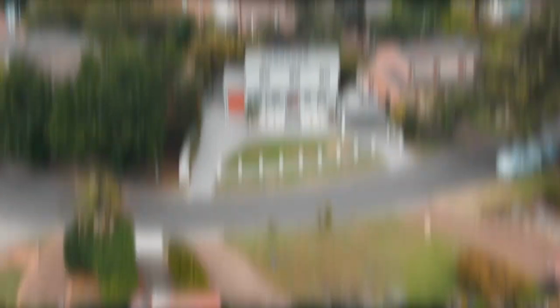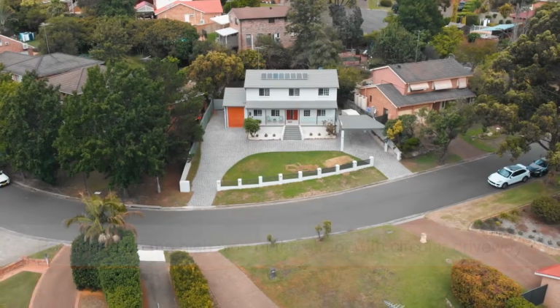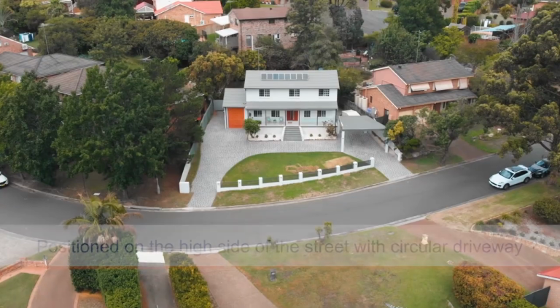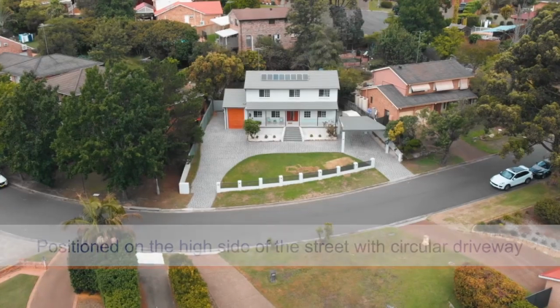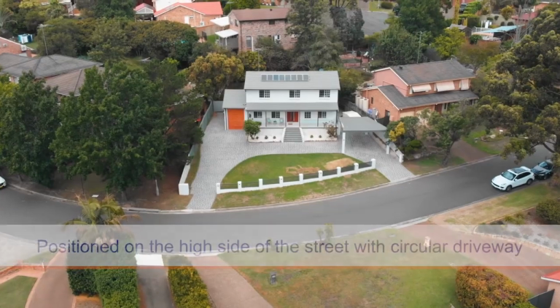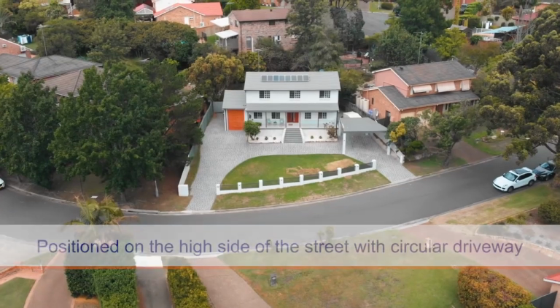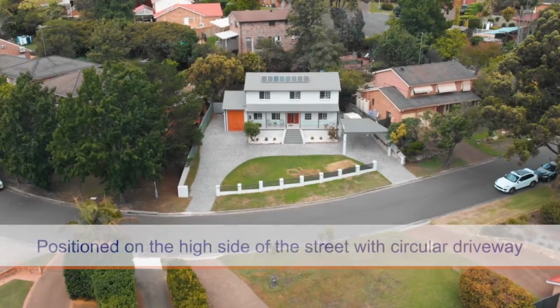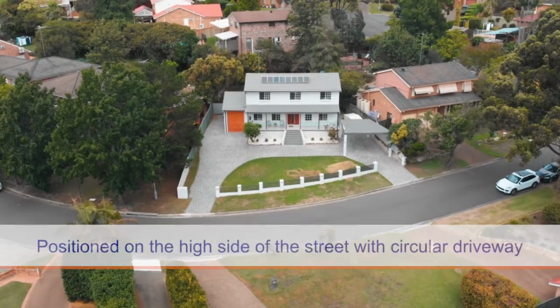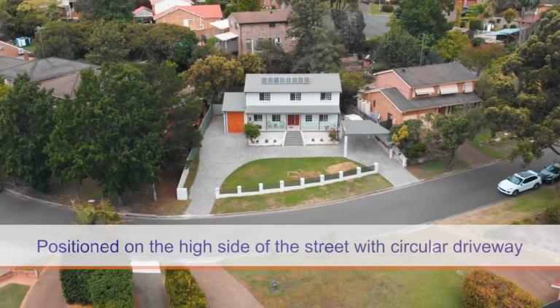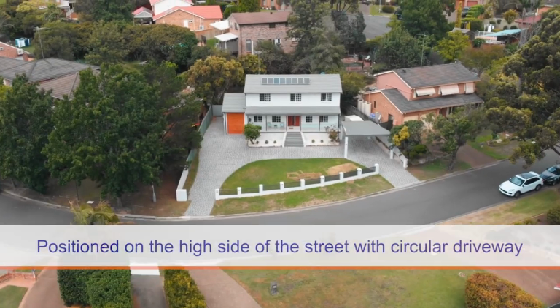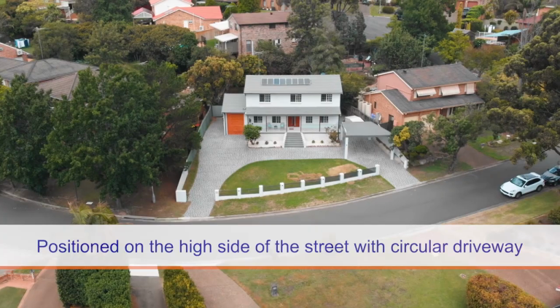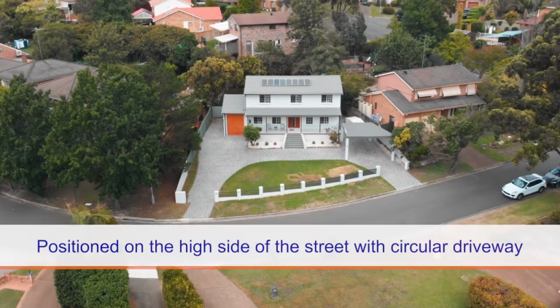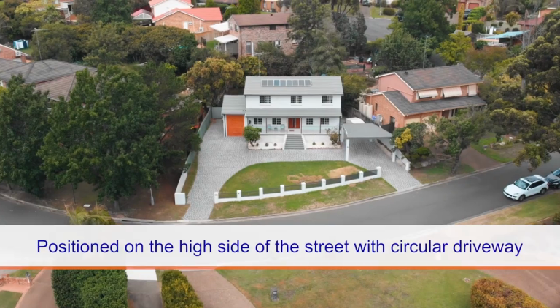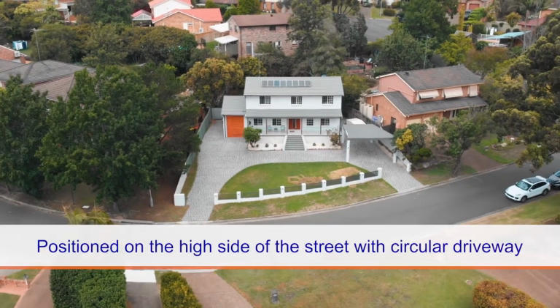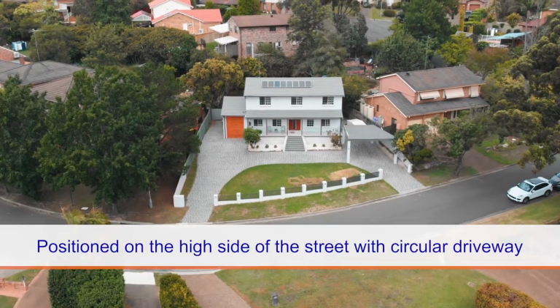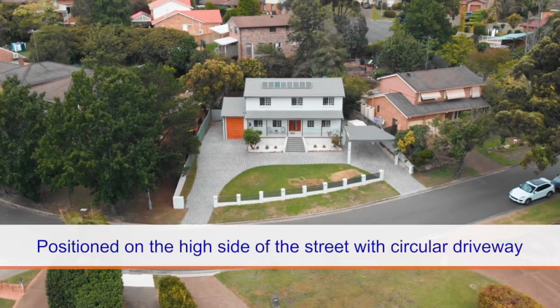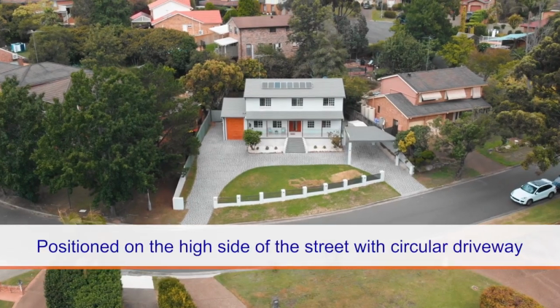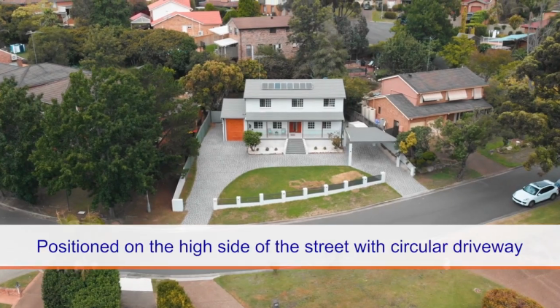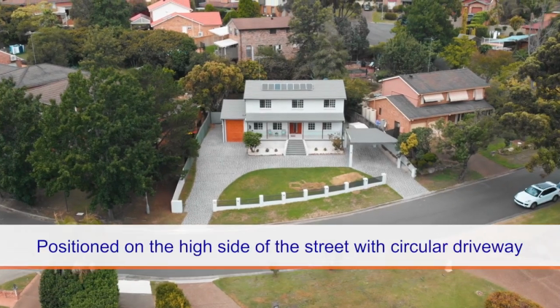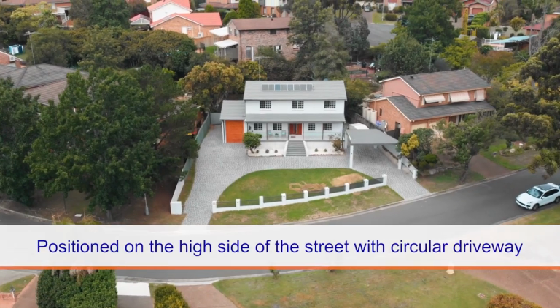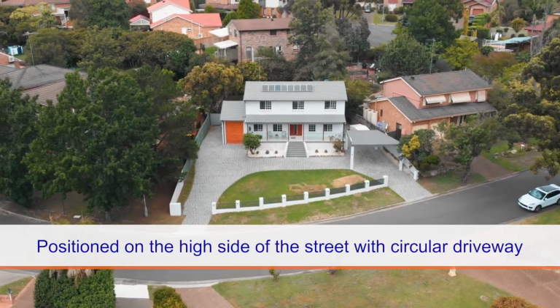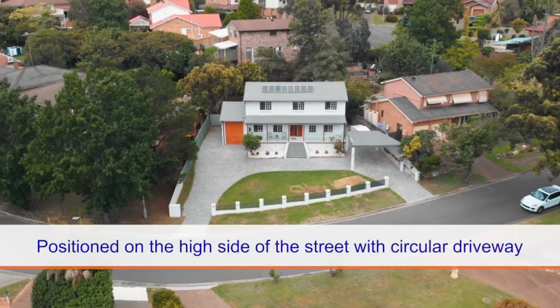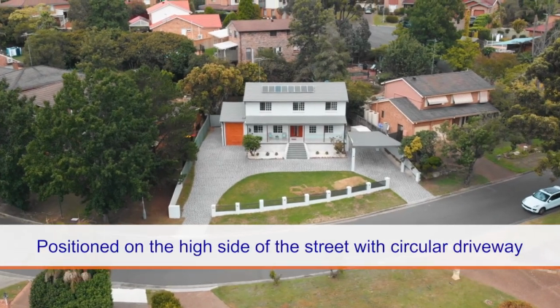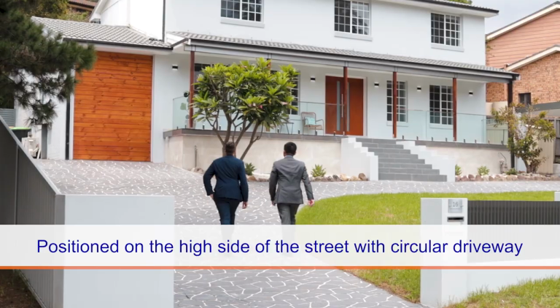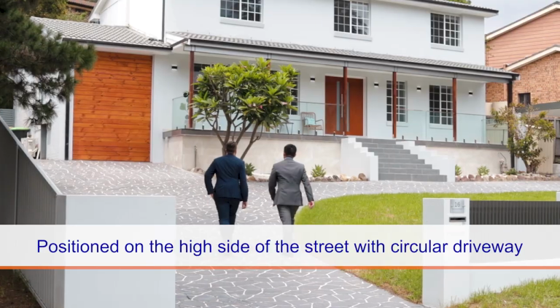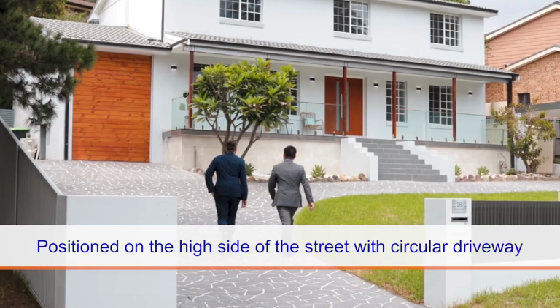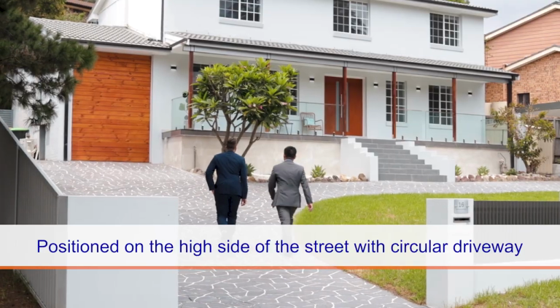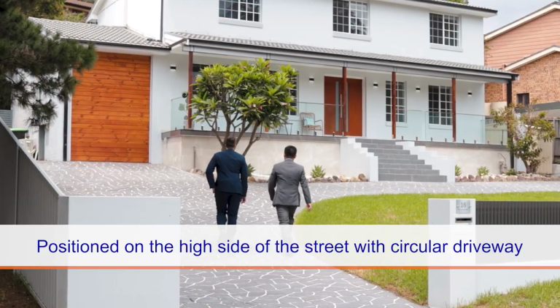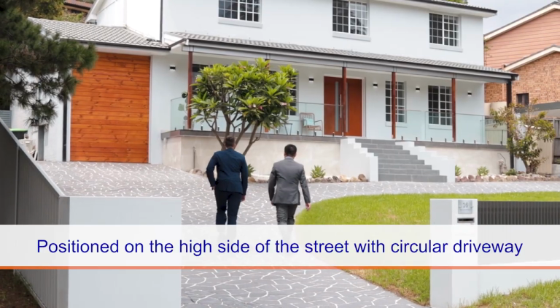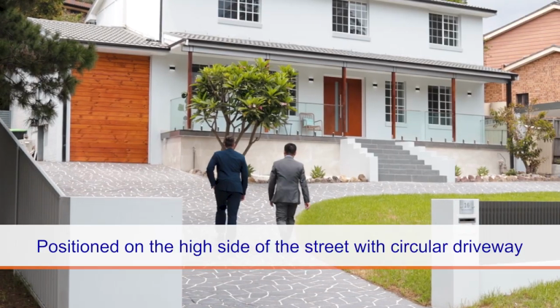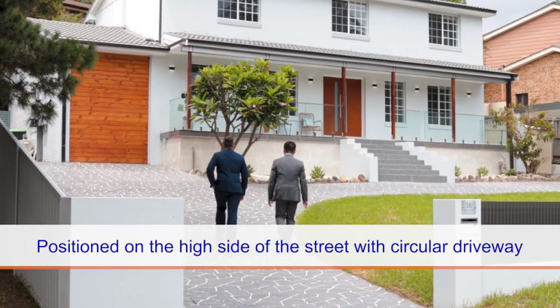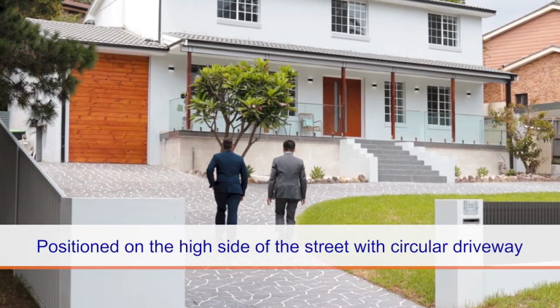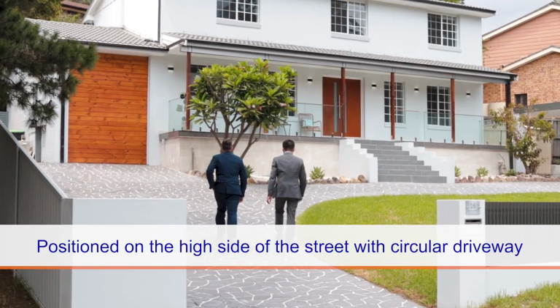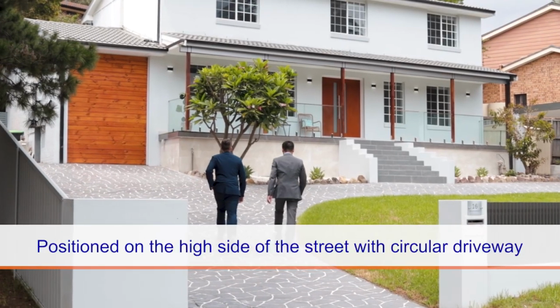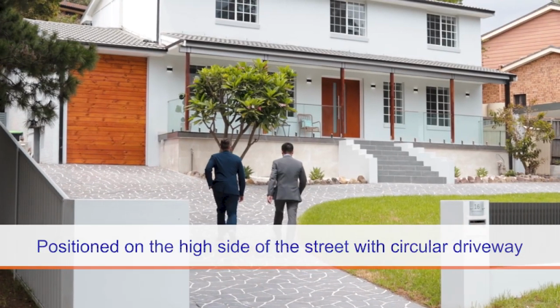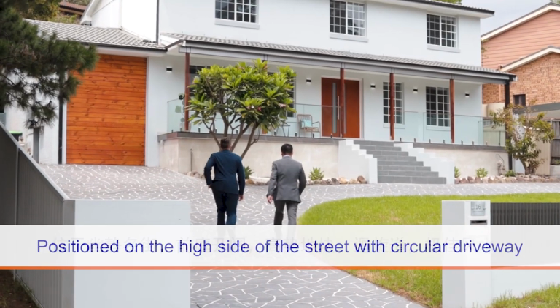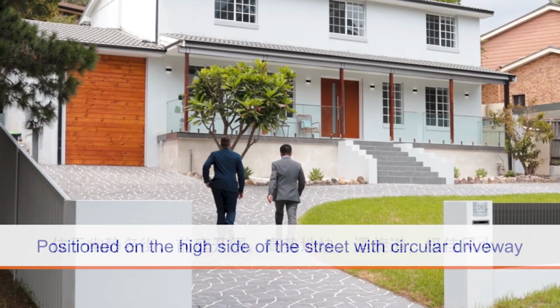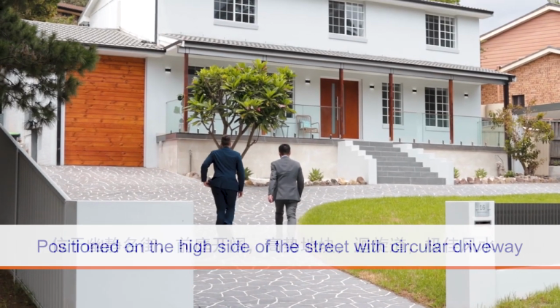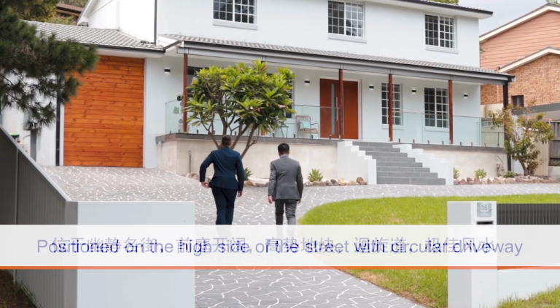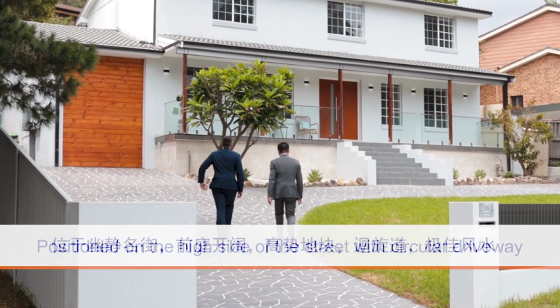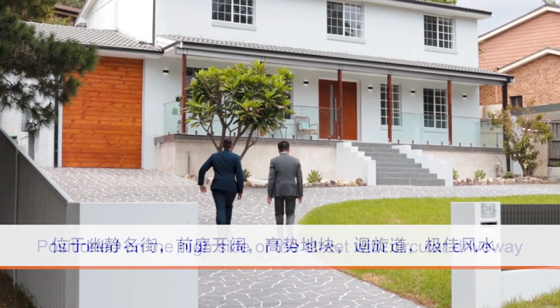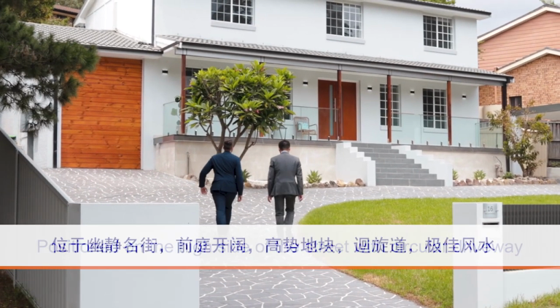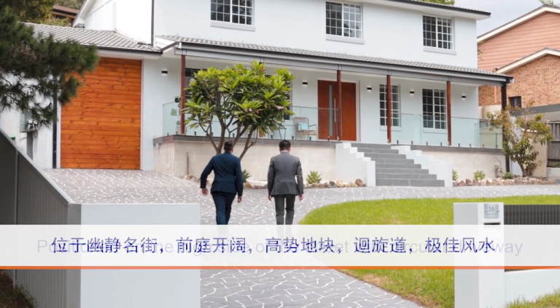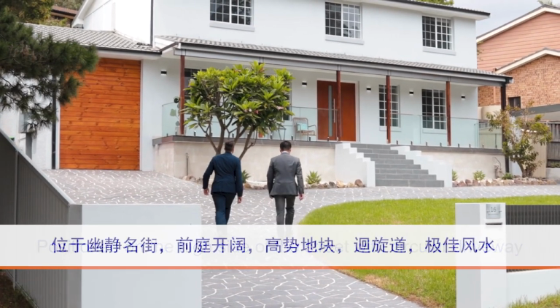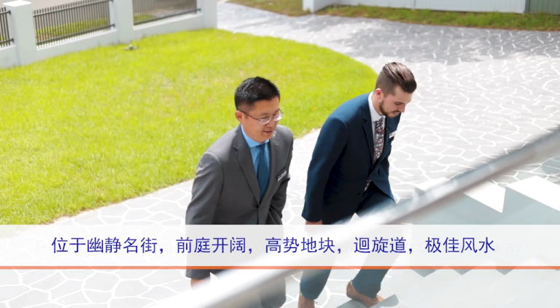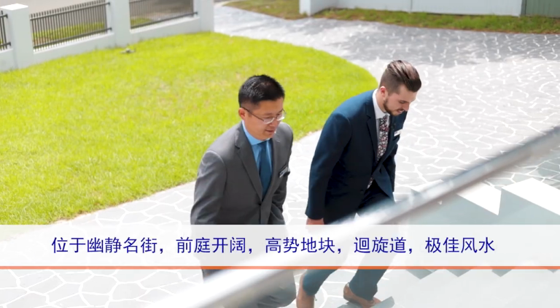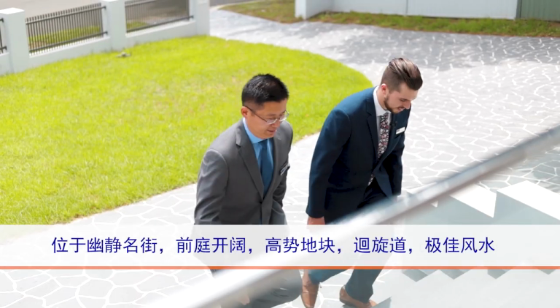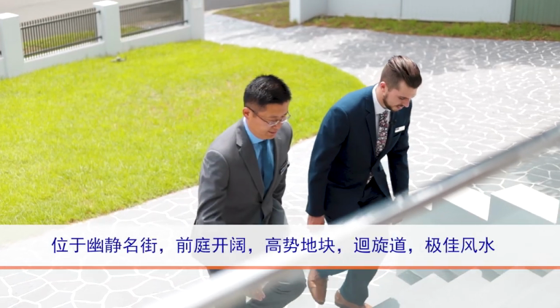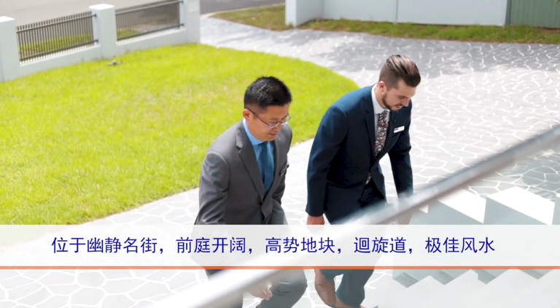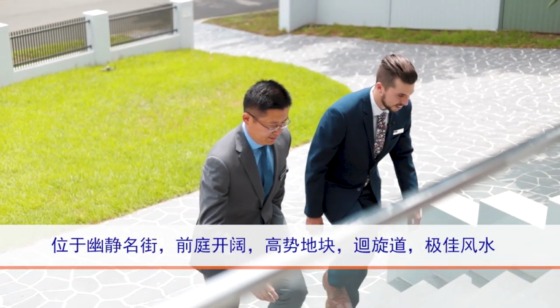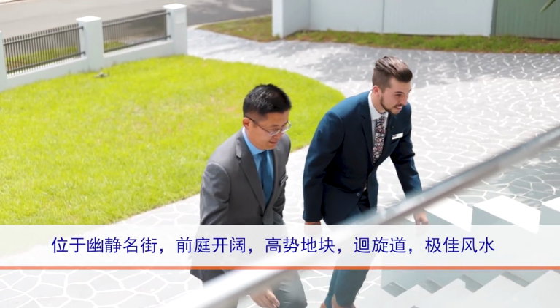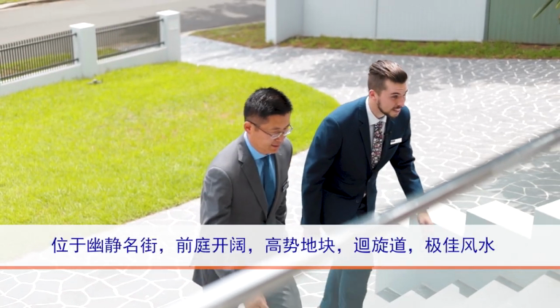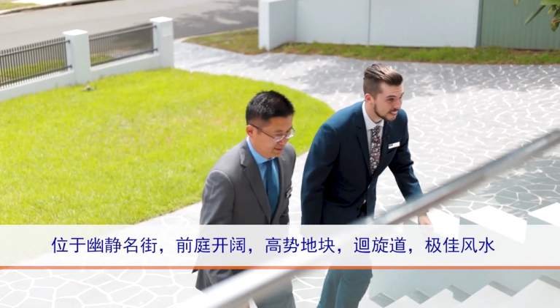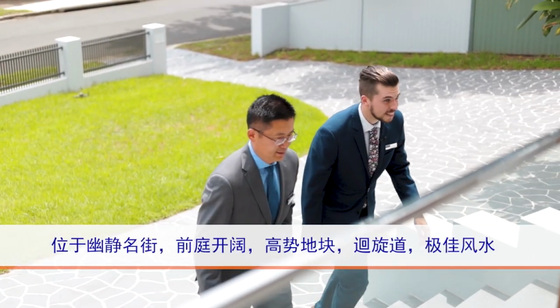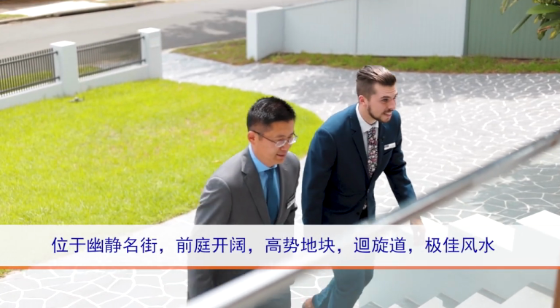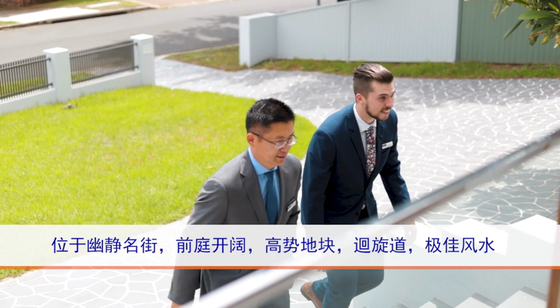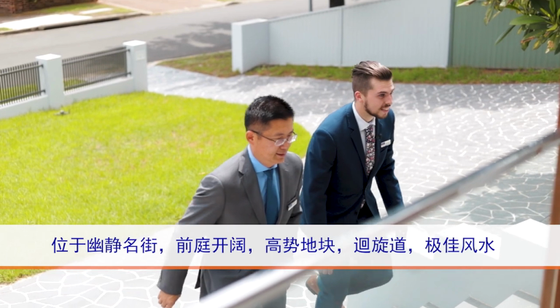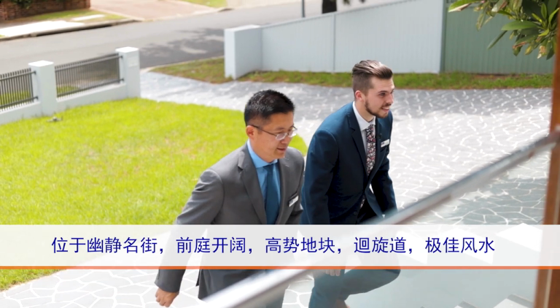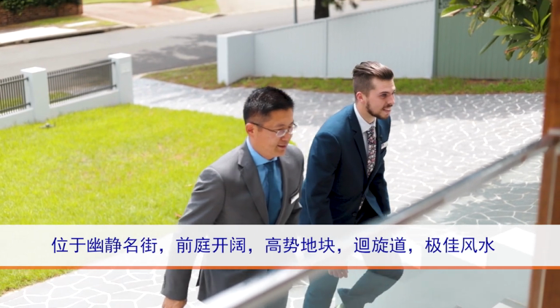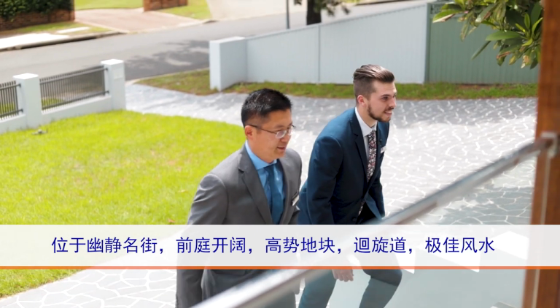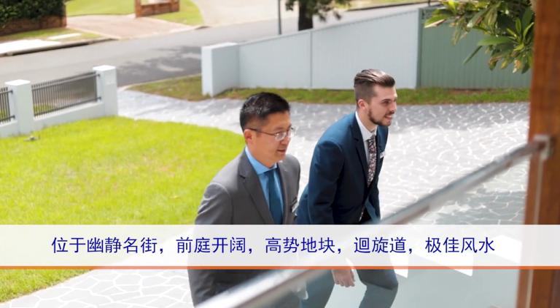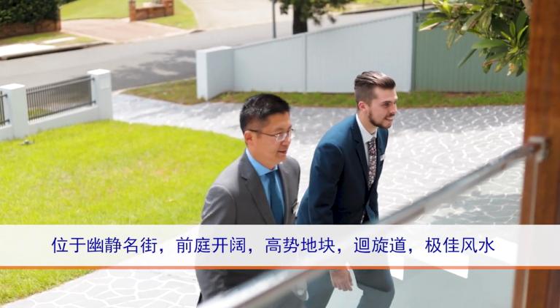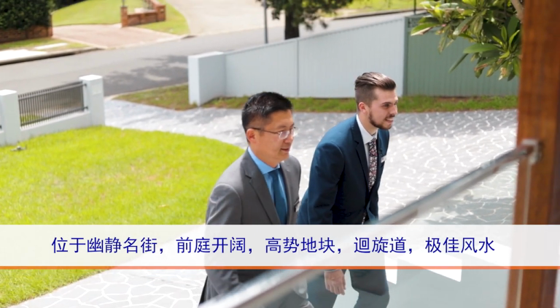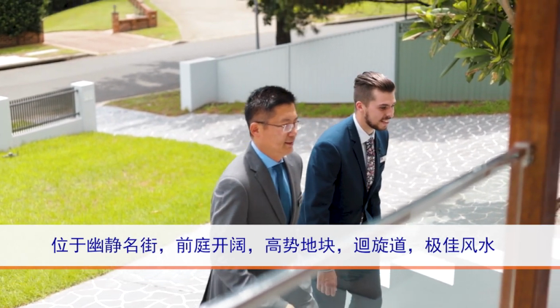The high side street presence and circular driveway boast a feeling of grandeur, complete with a well-lit double carport.